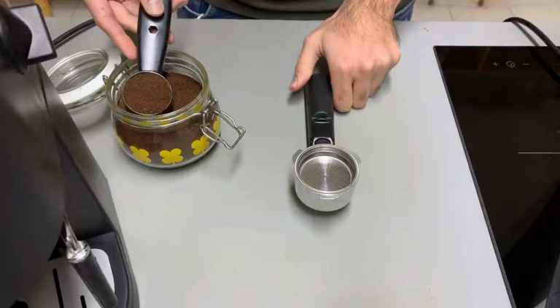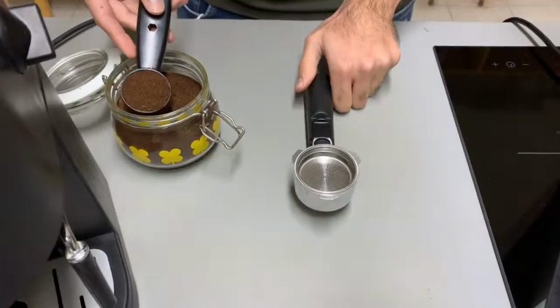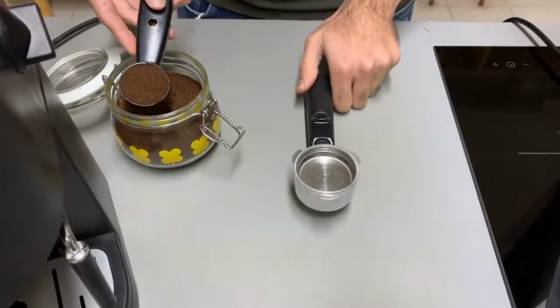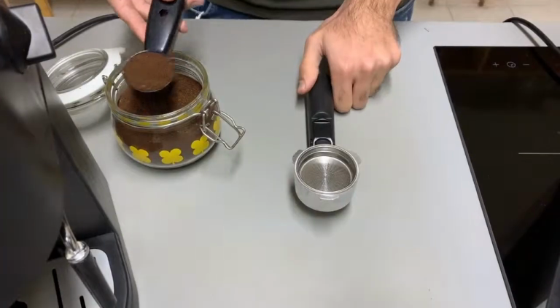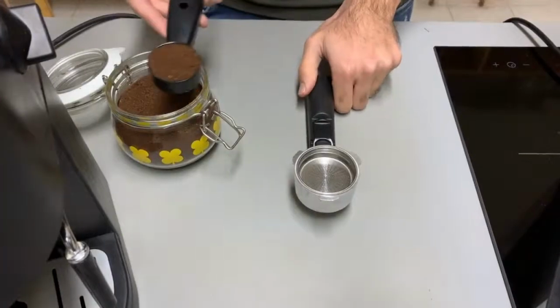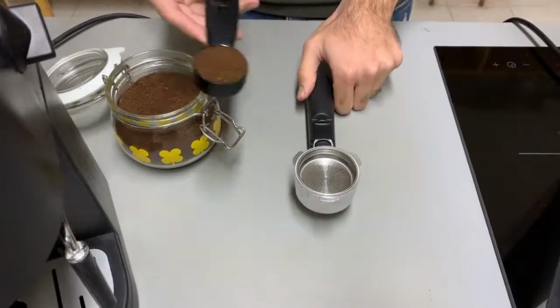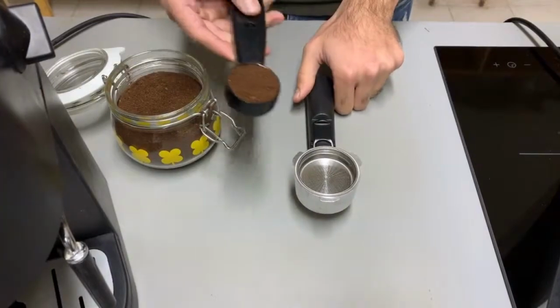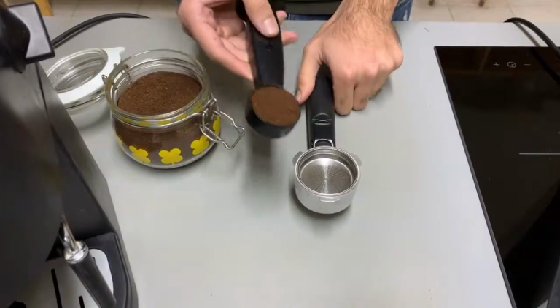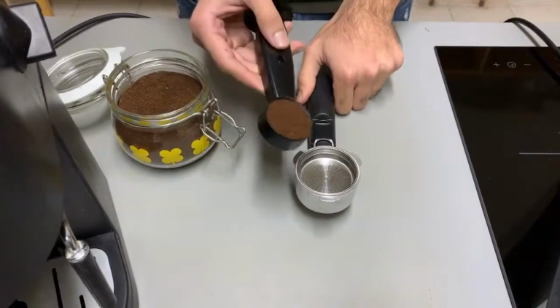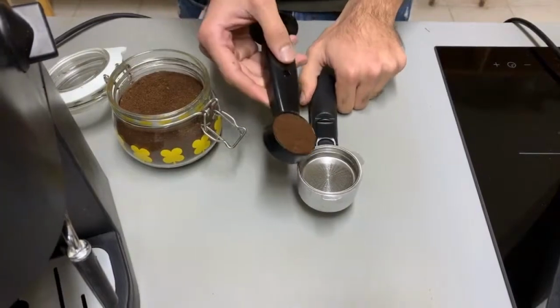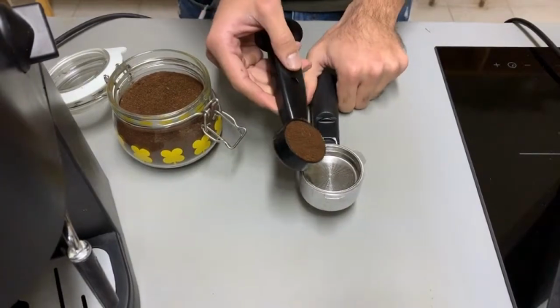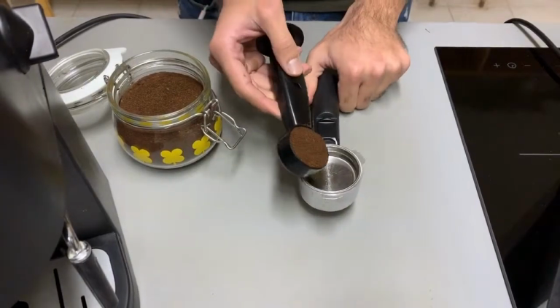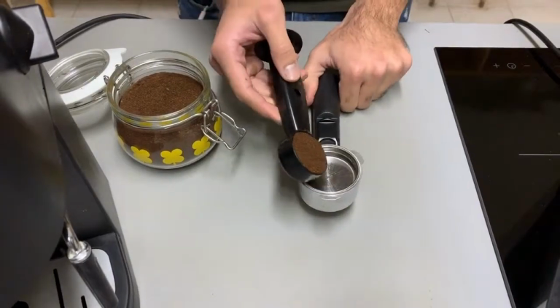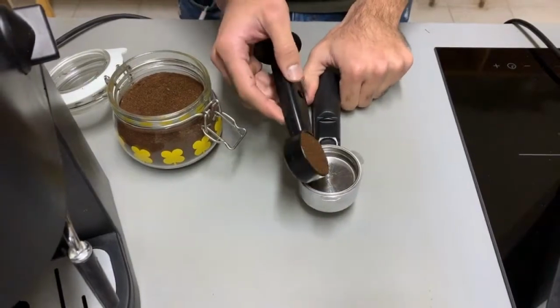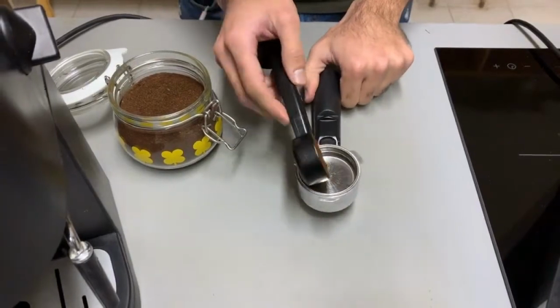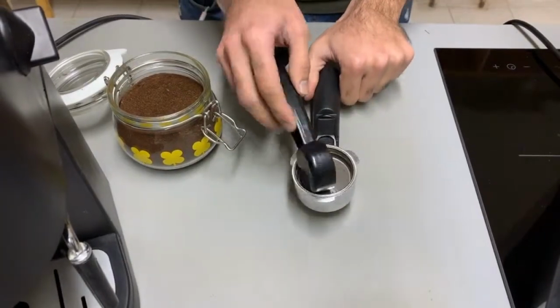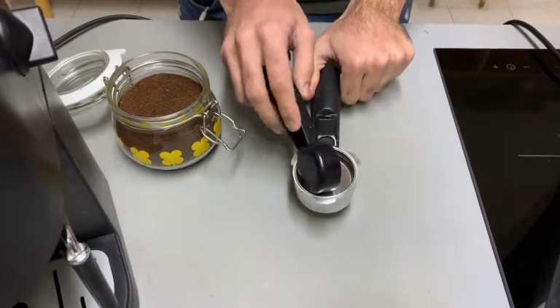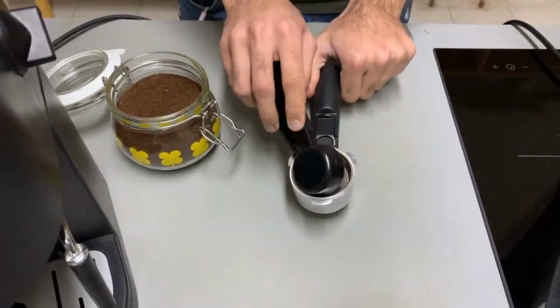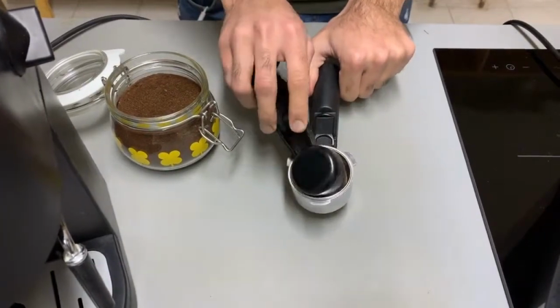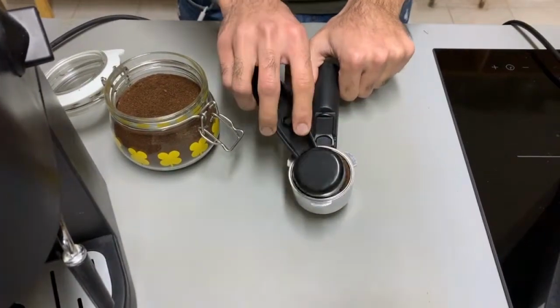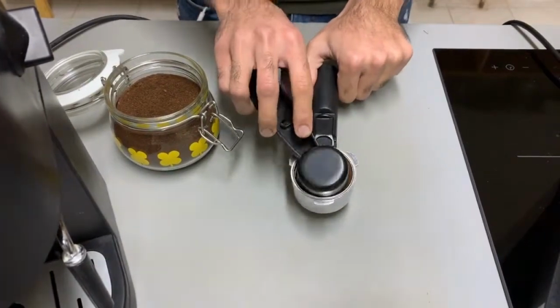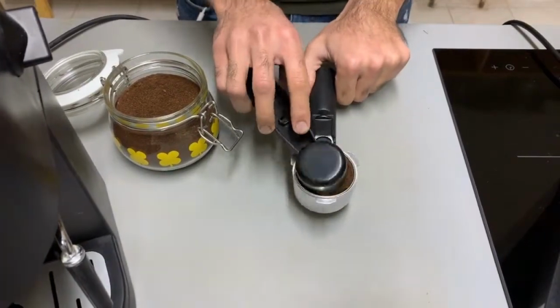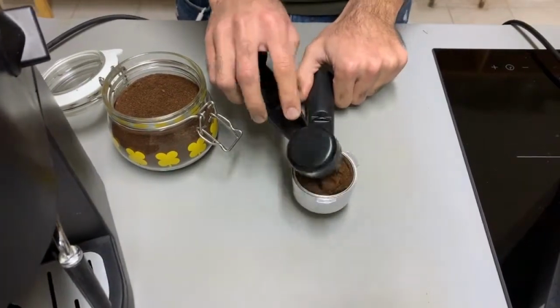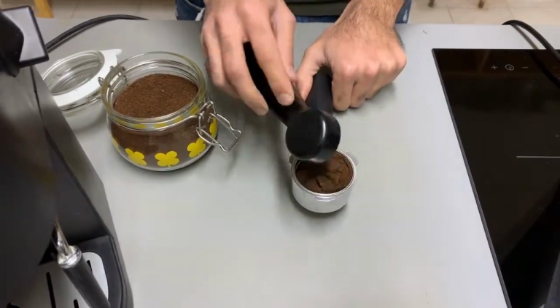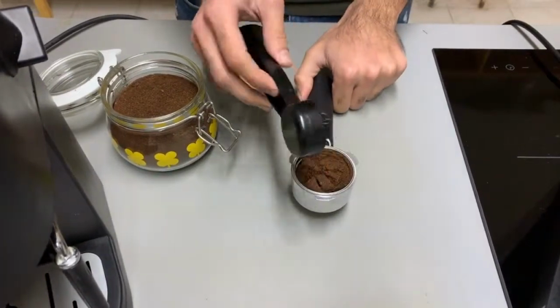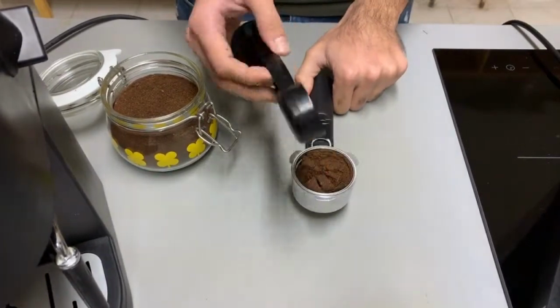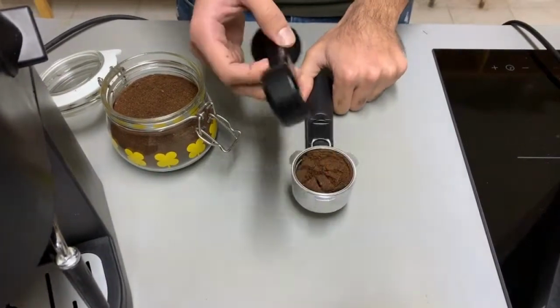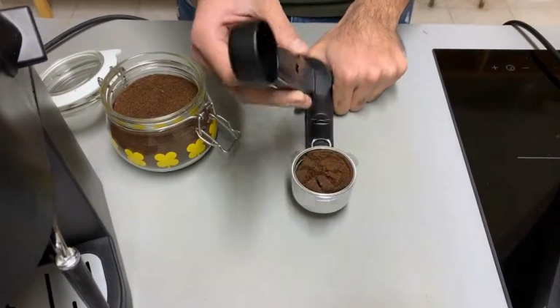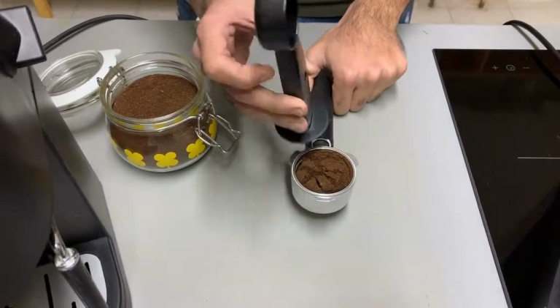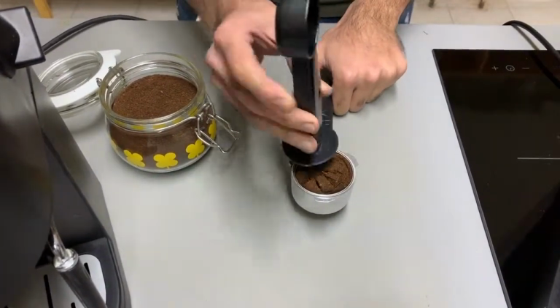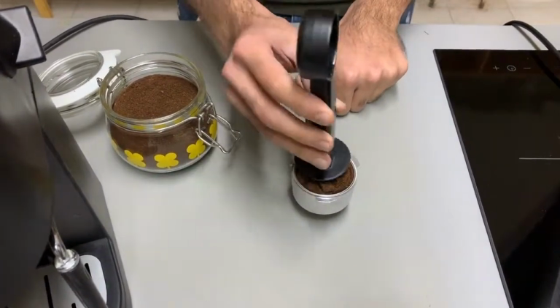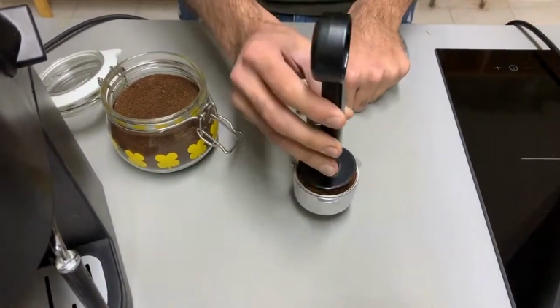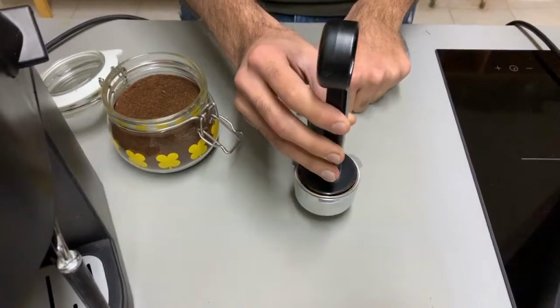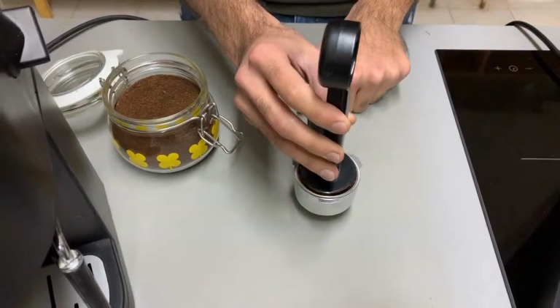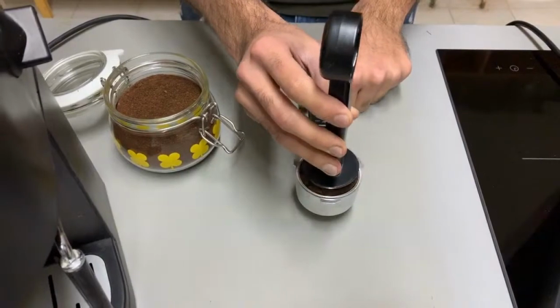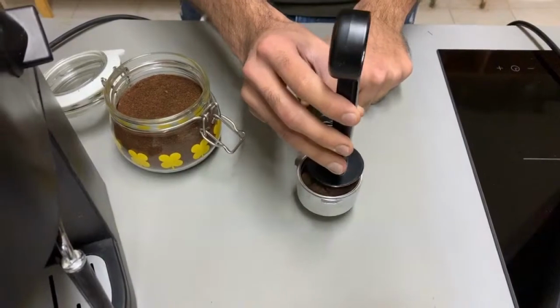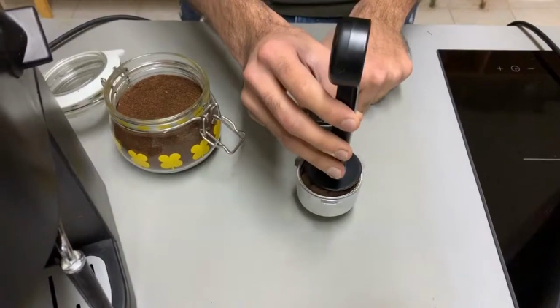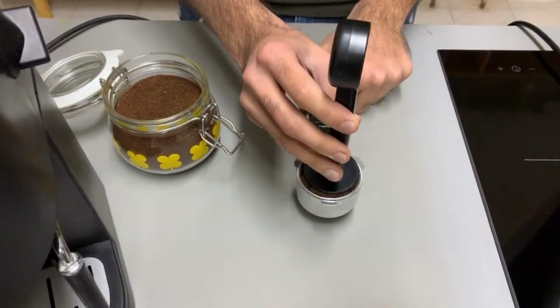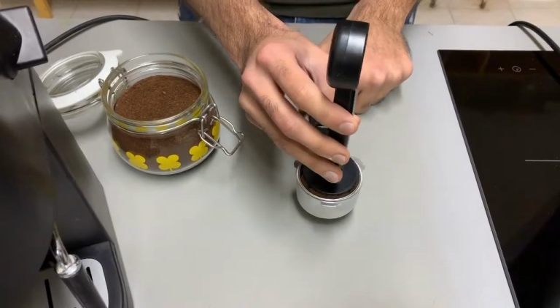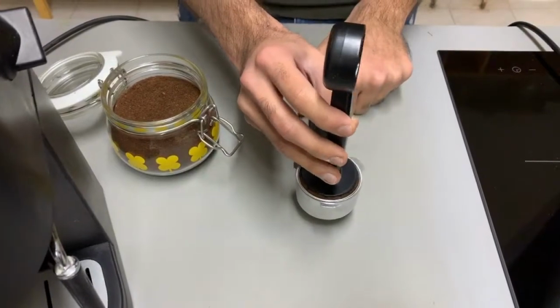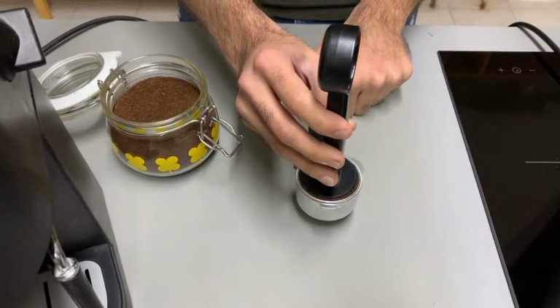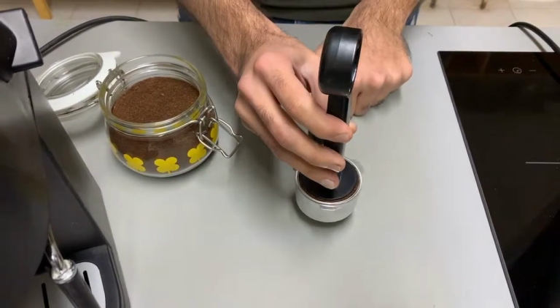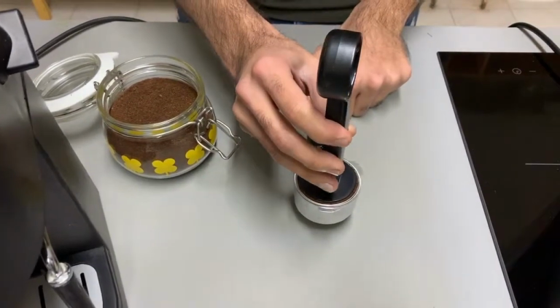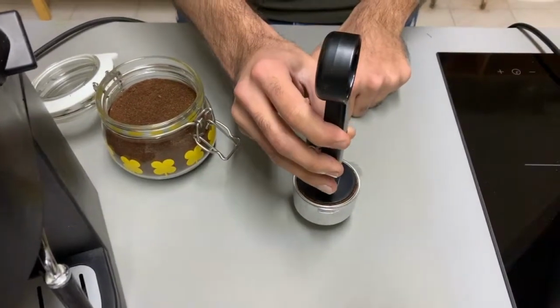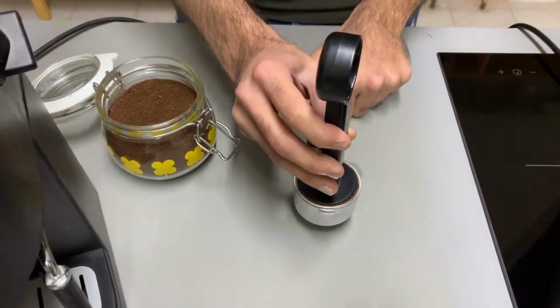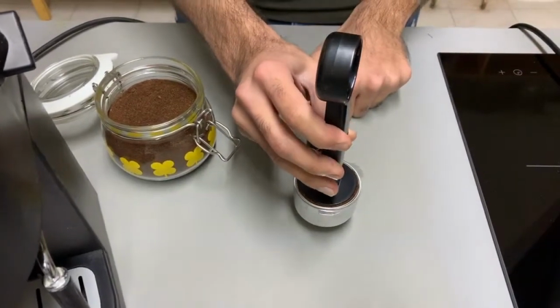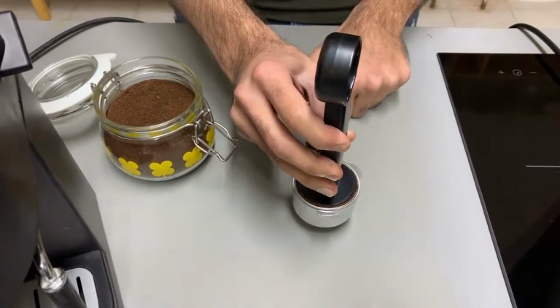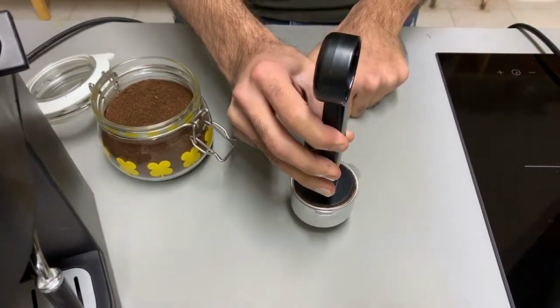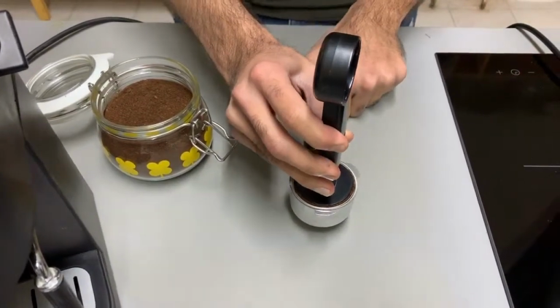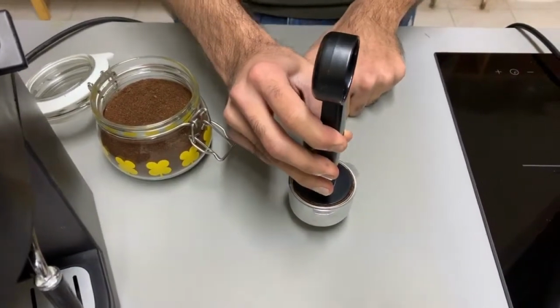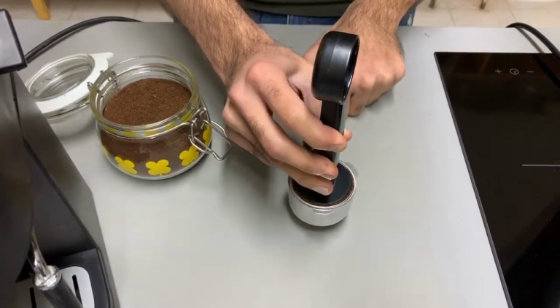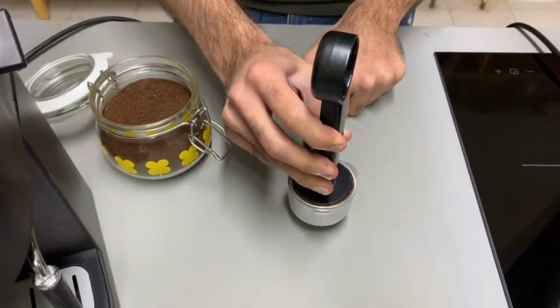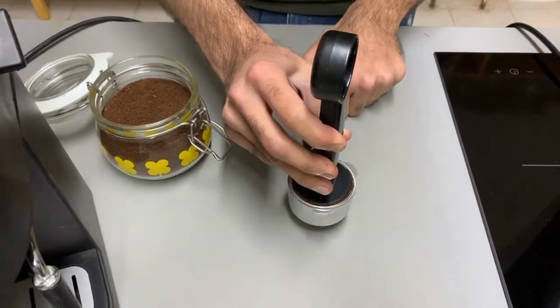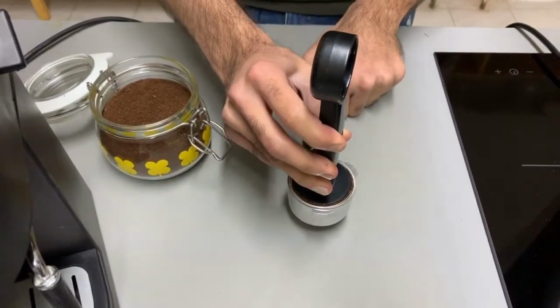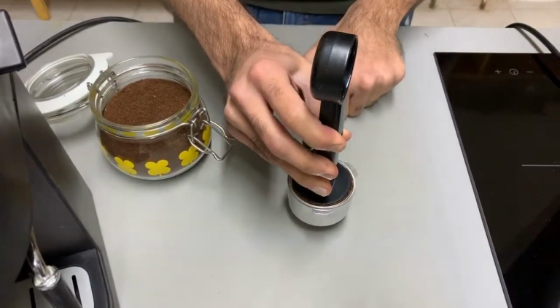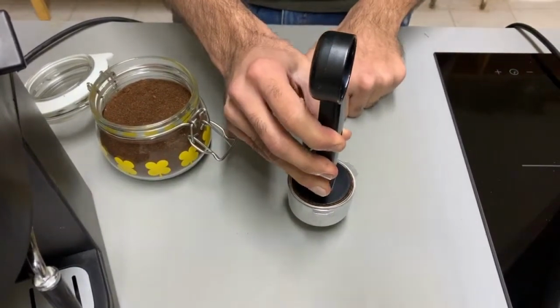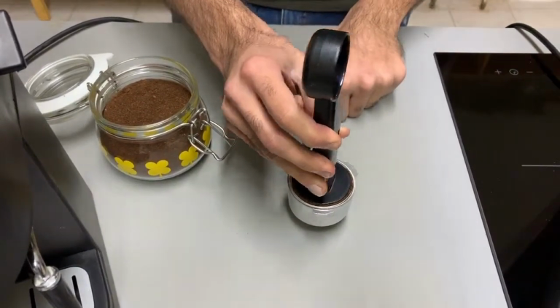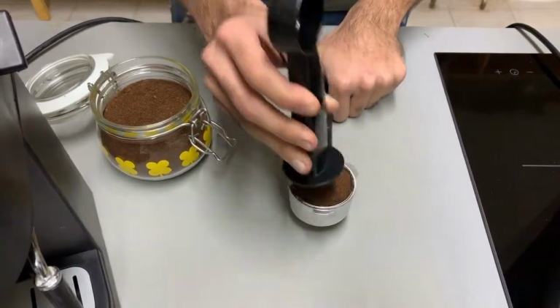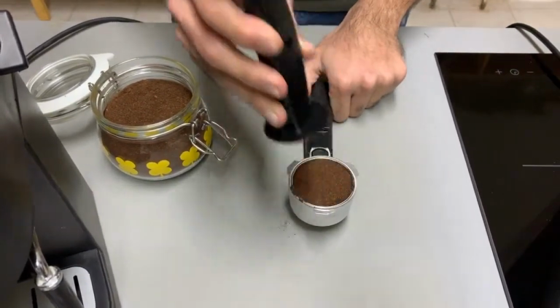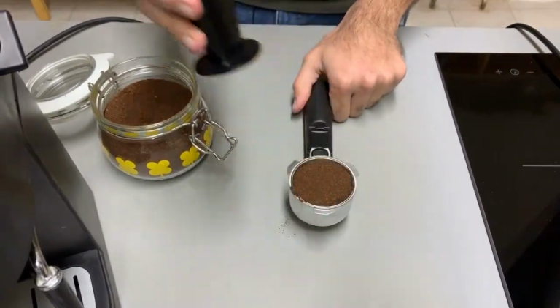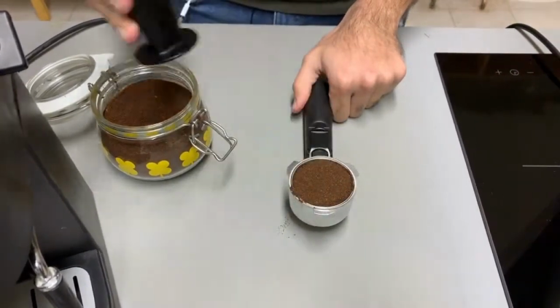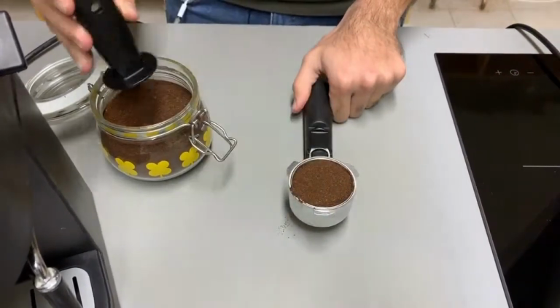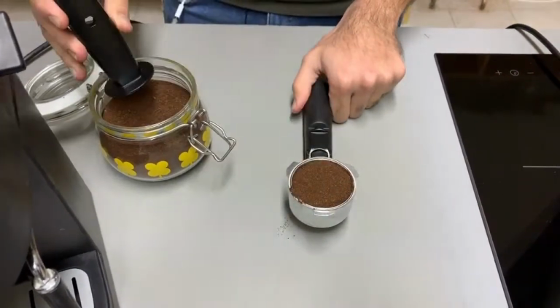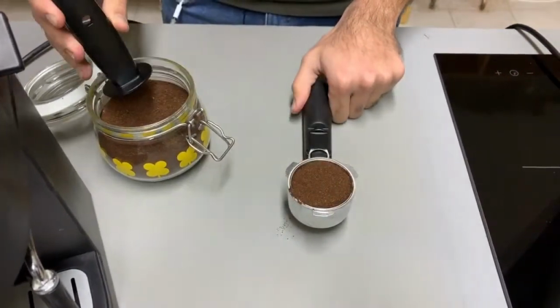Using a pressurized portafilter is simple. All you have to do is place the coffee powder in the basket and gently flatten the powder.